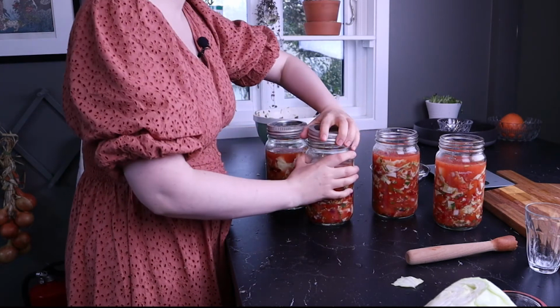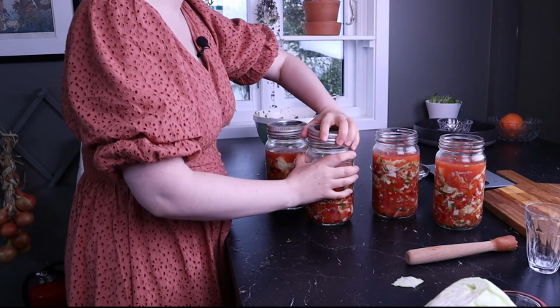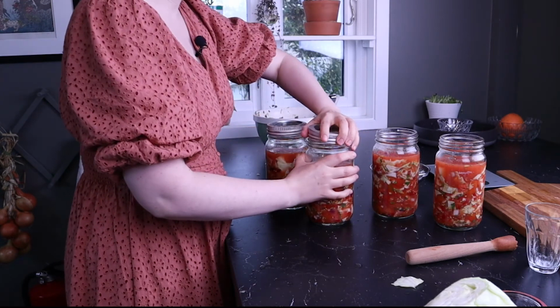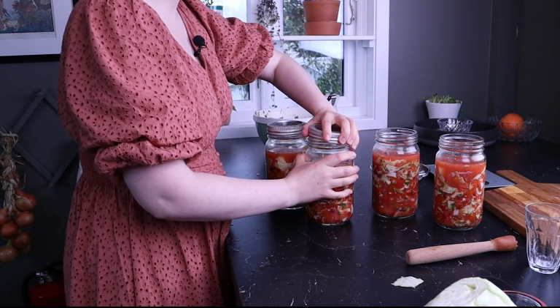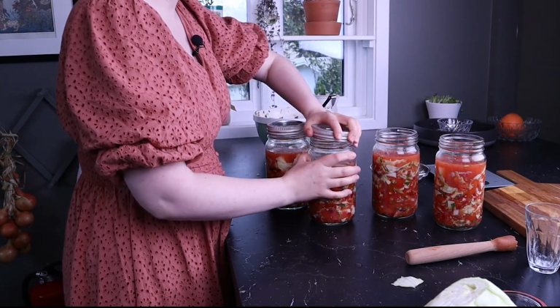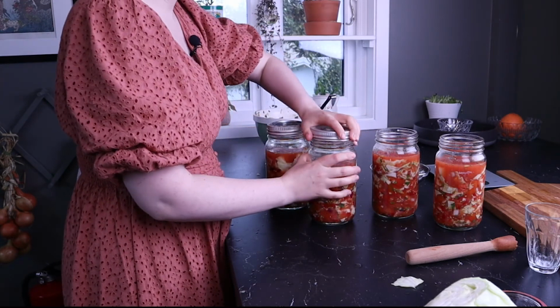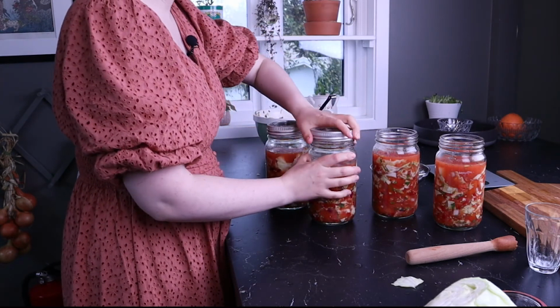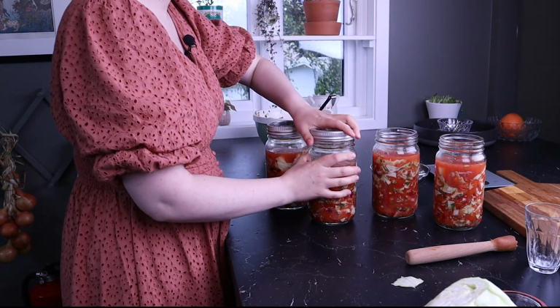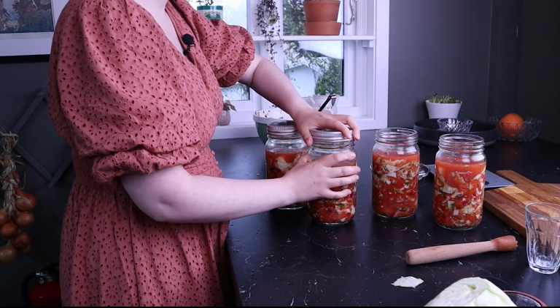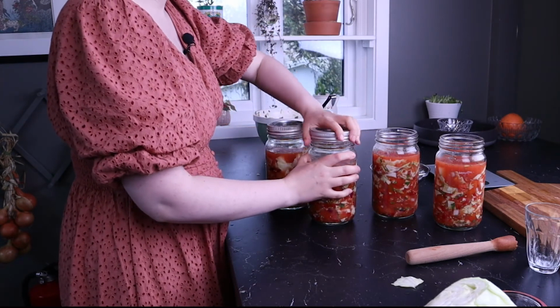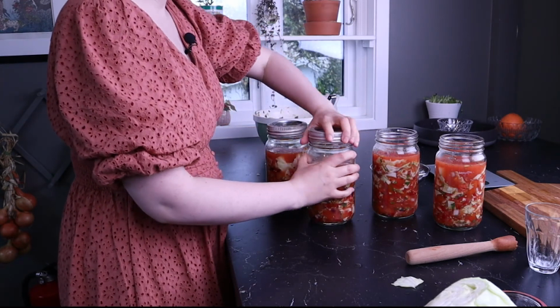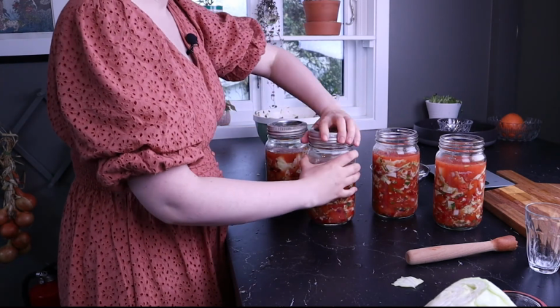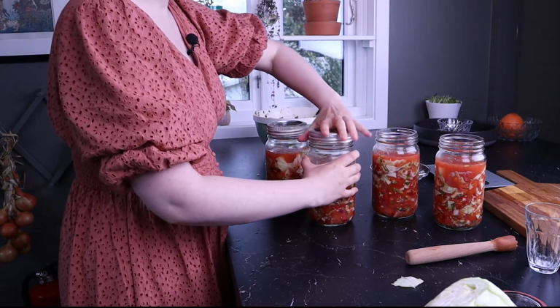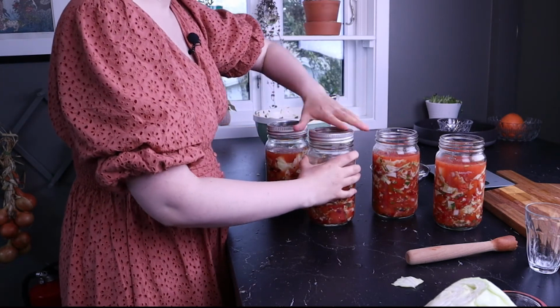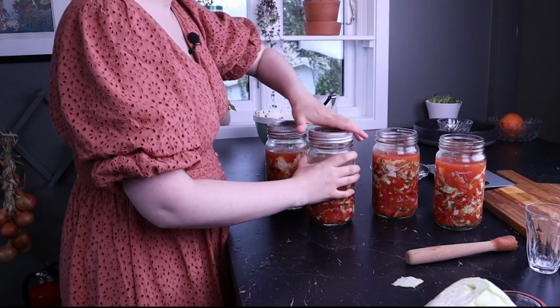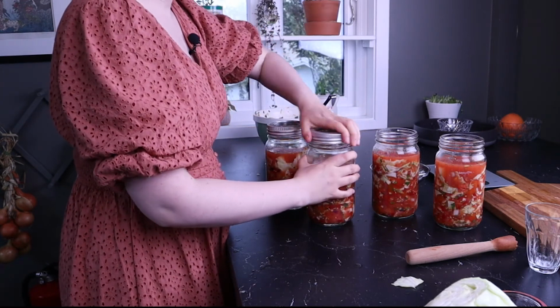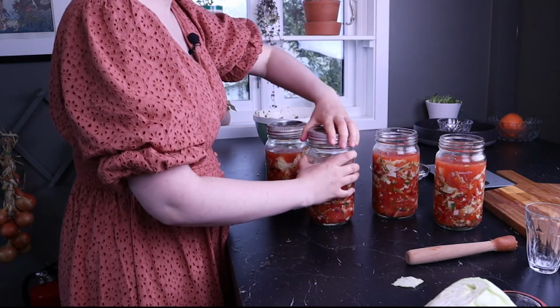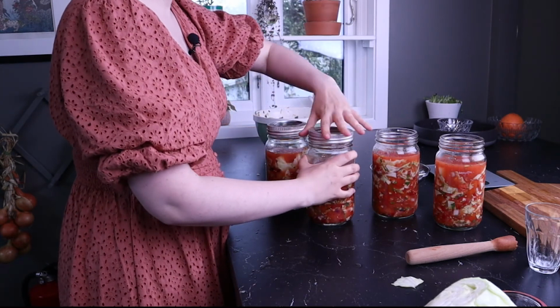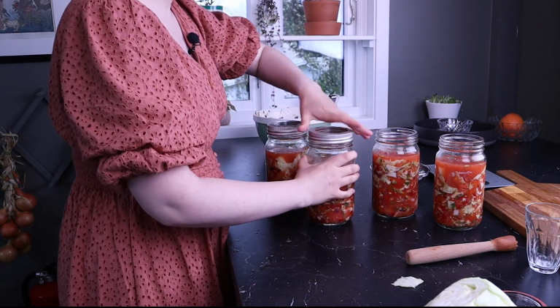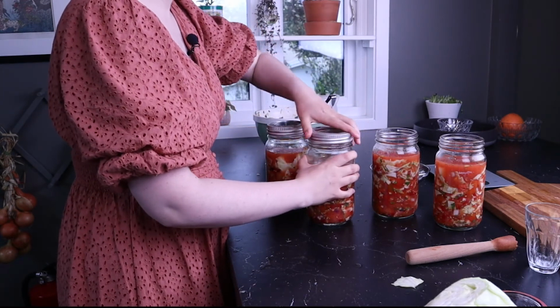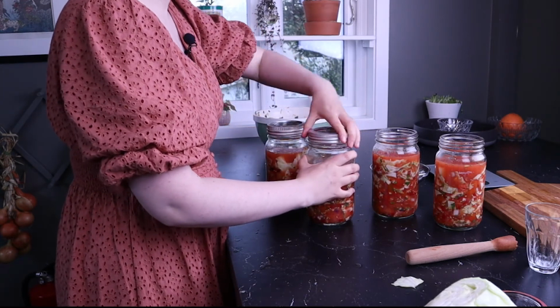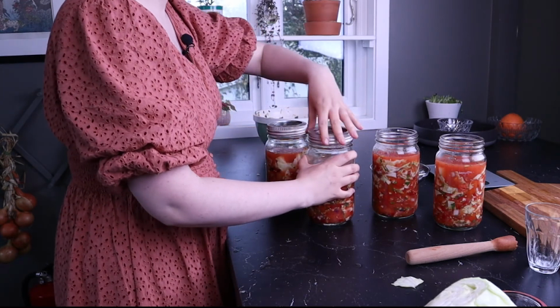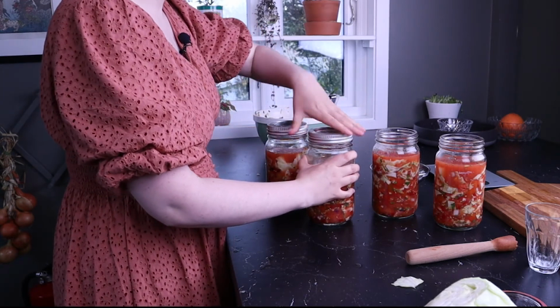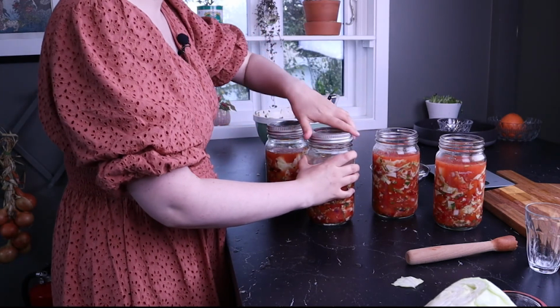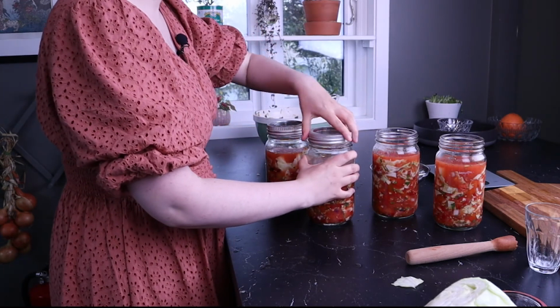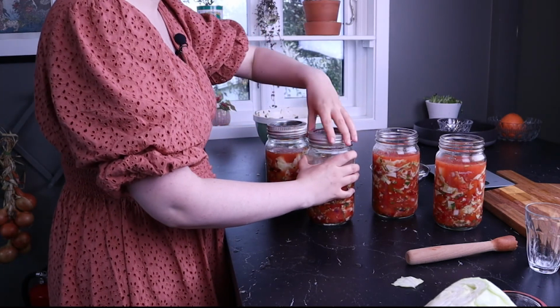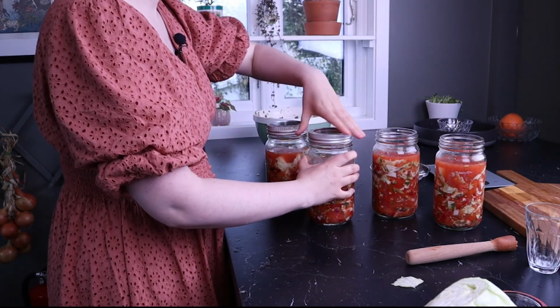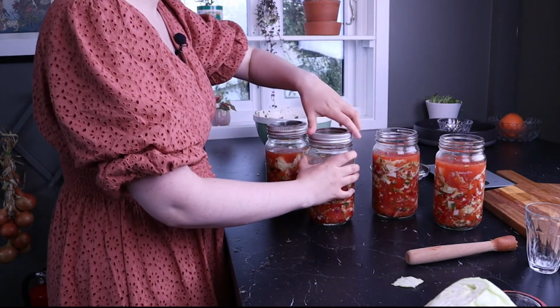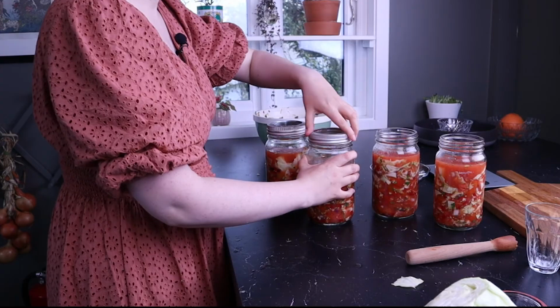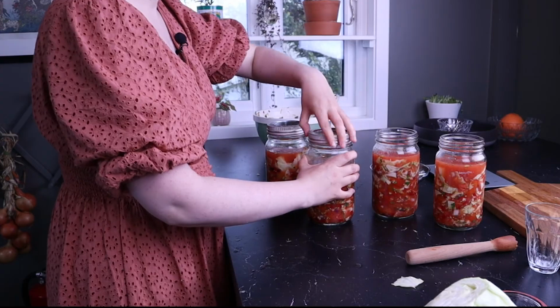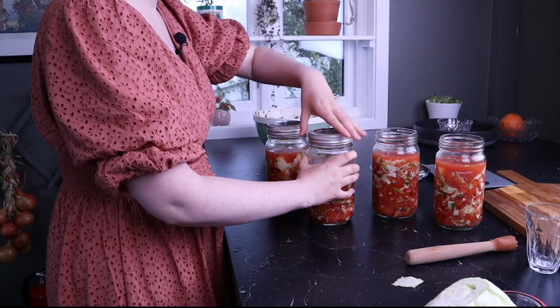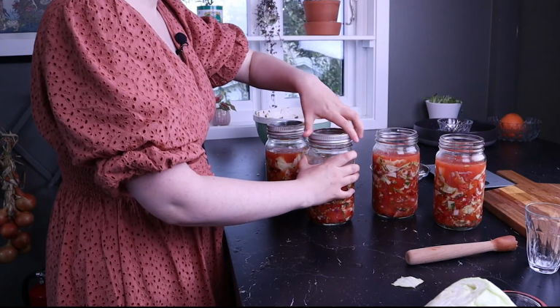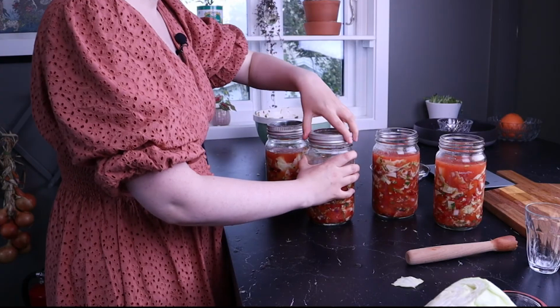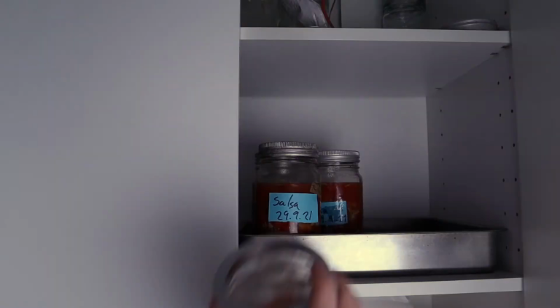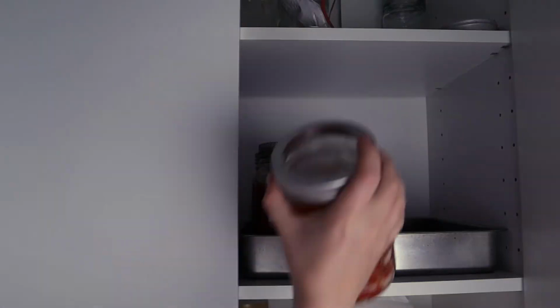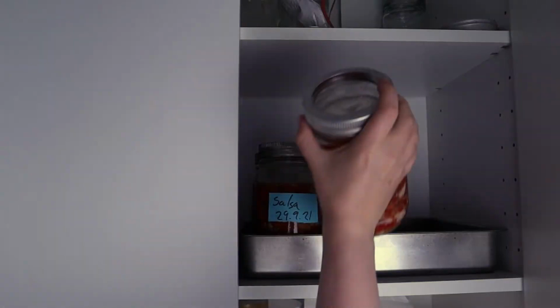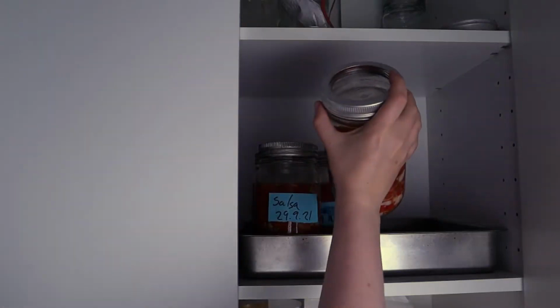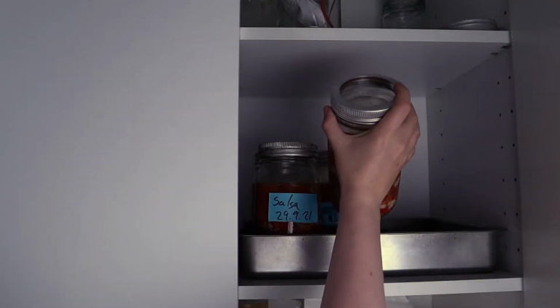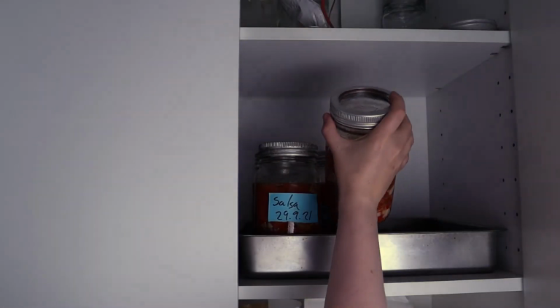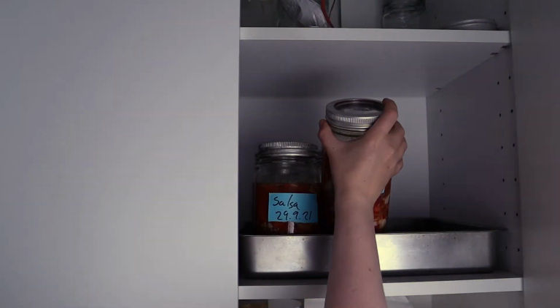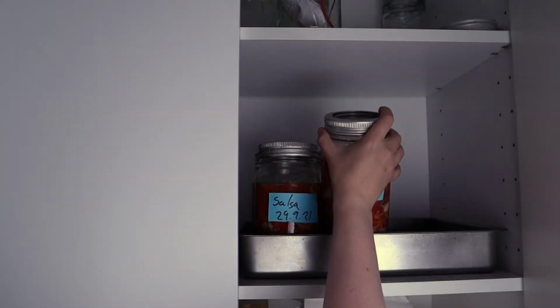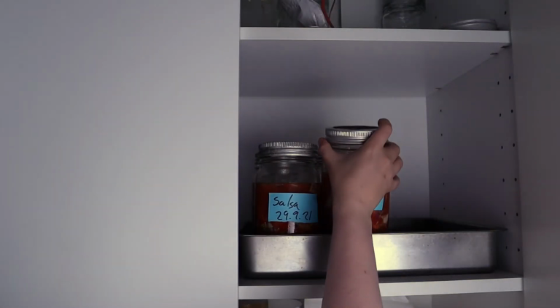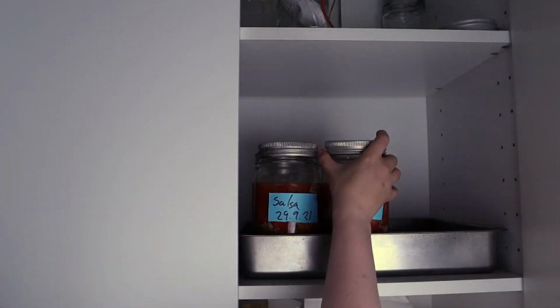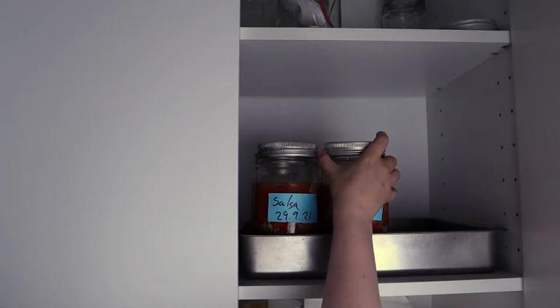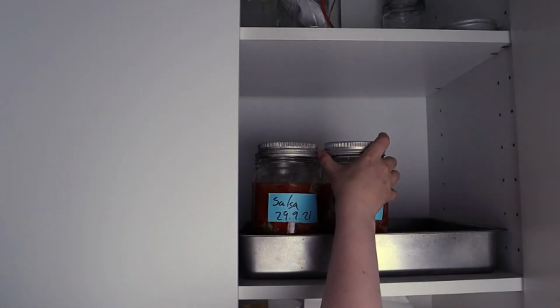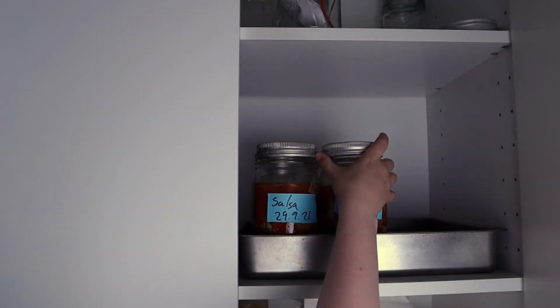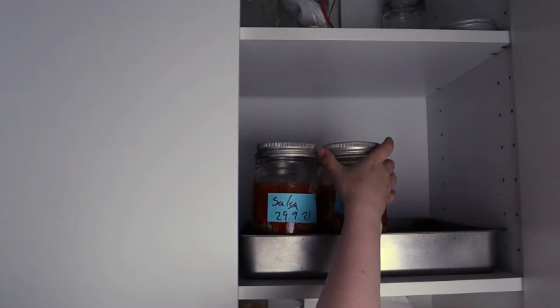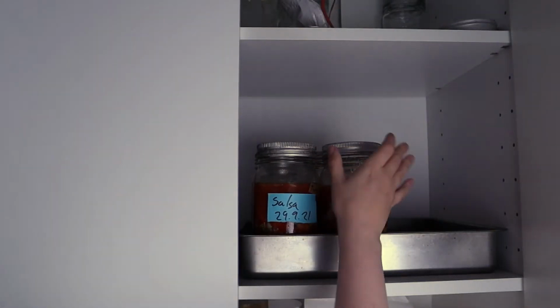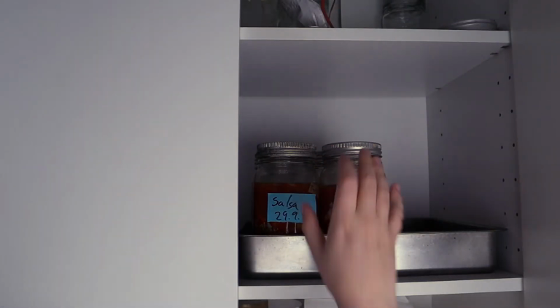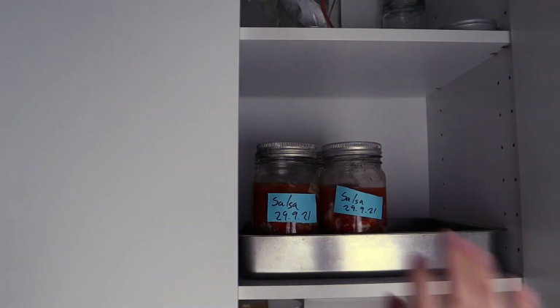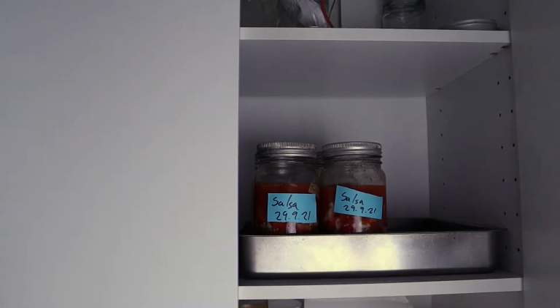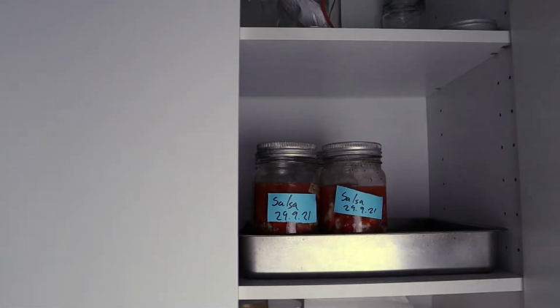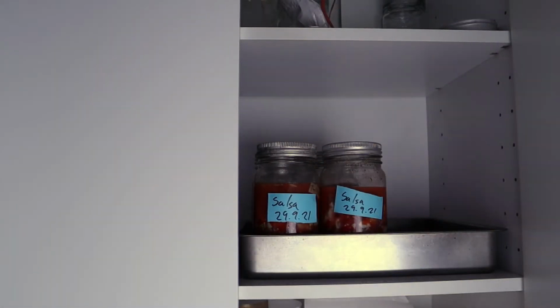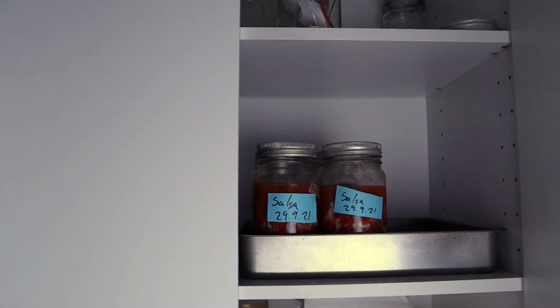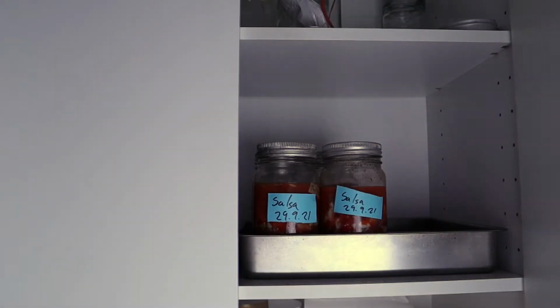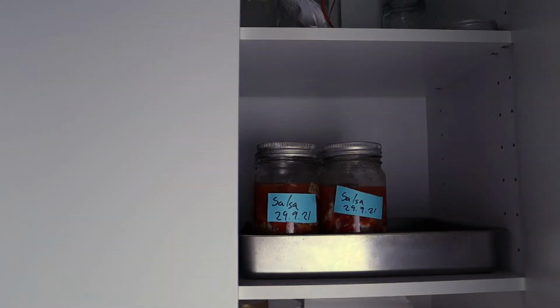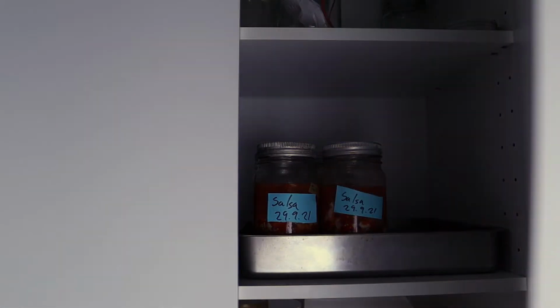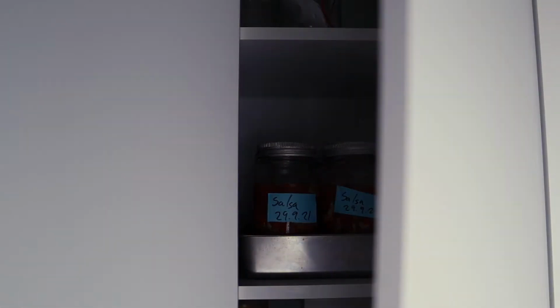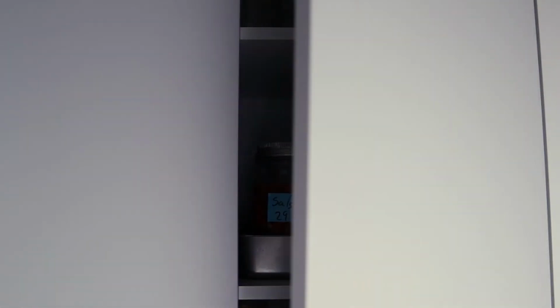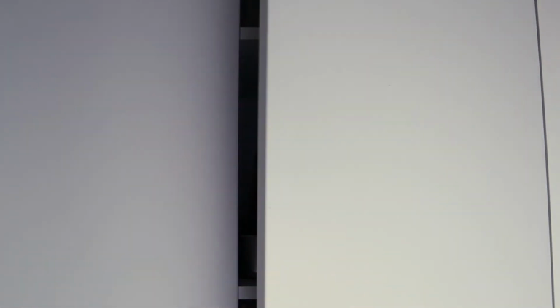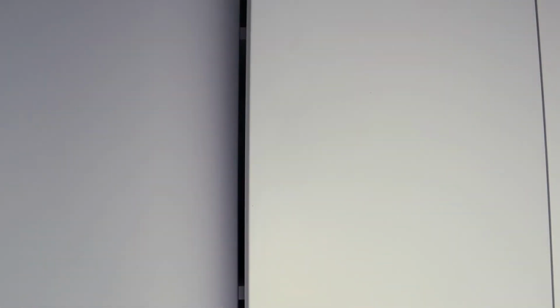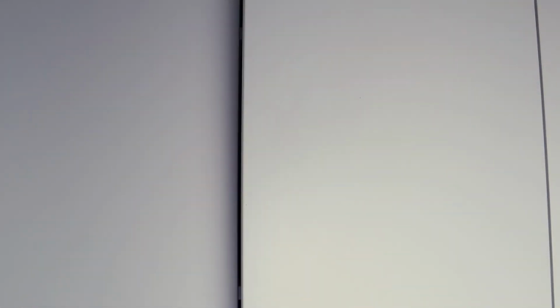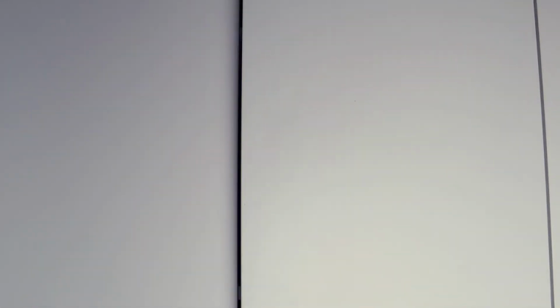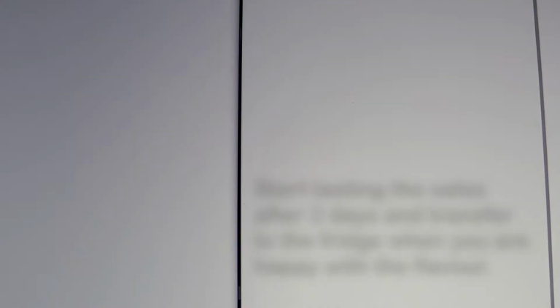When you finish preparing your salsa, you need to put it away to ferment. Find a location at room temperature but out of direct sunlight.